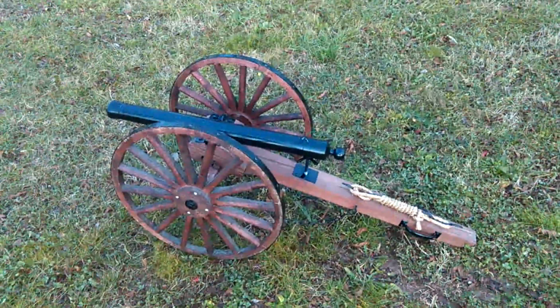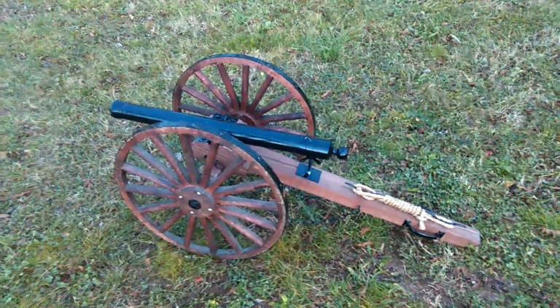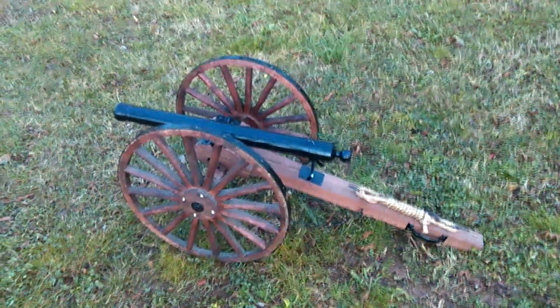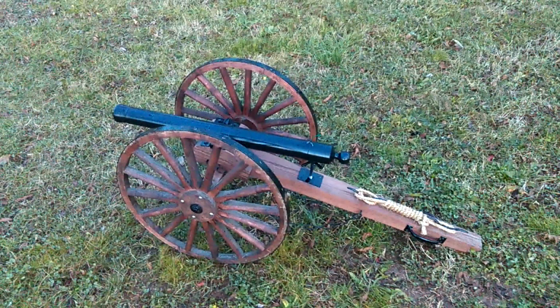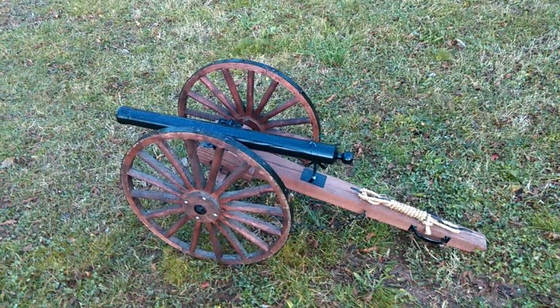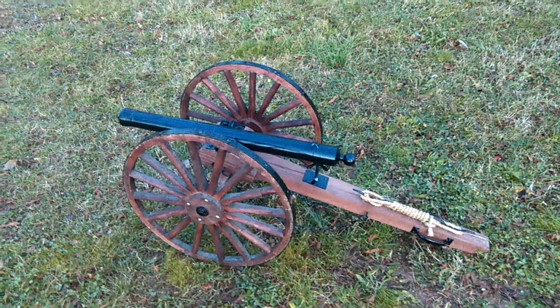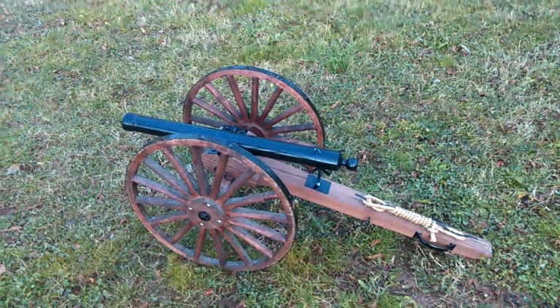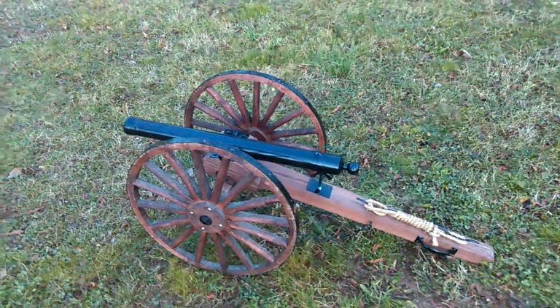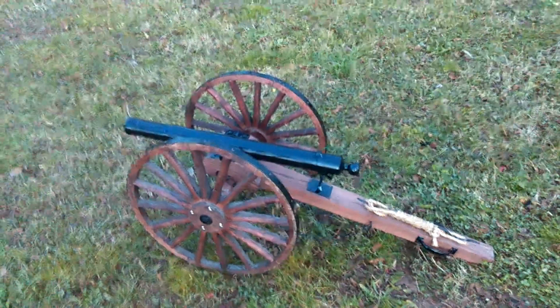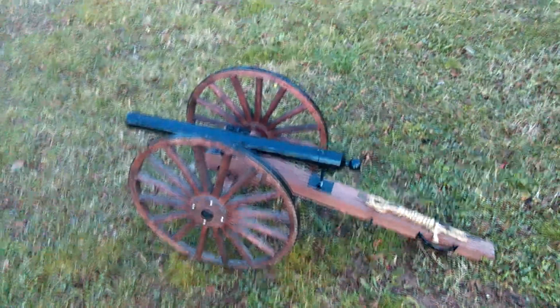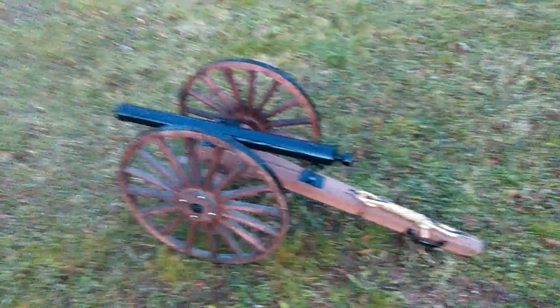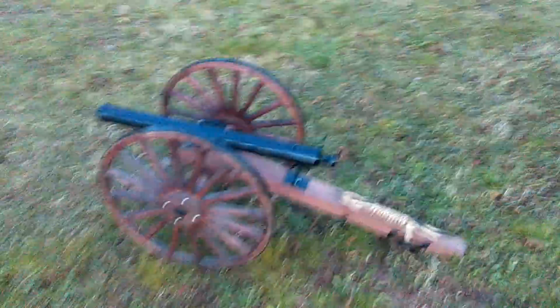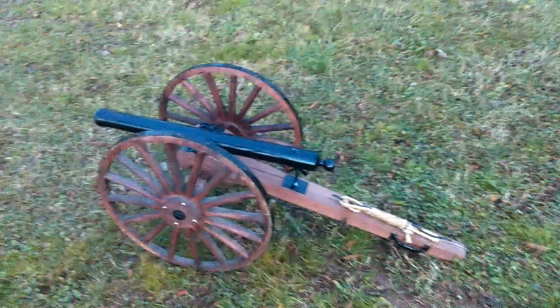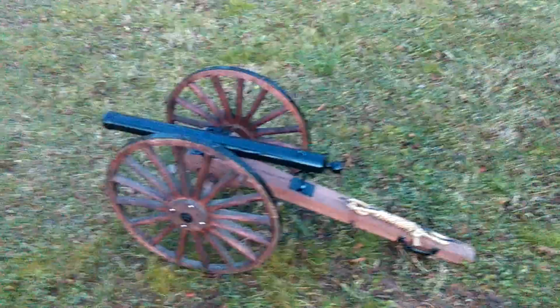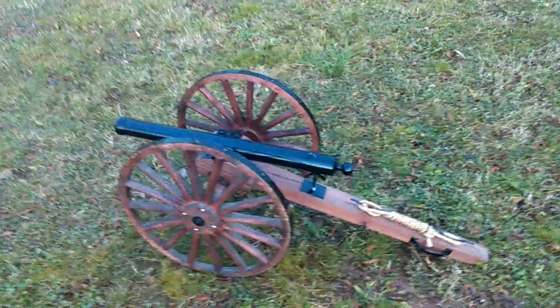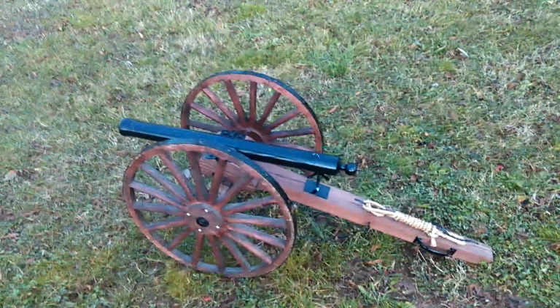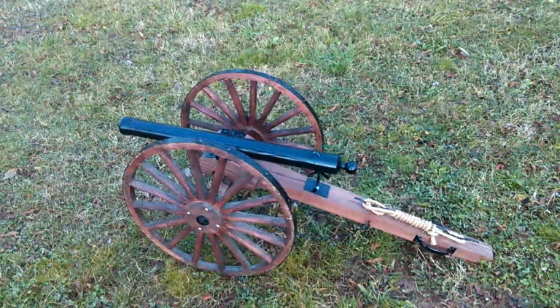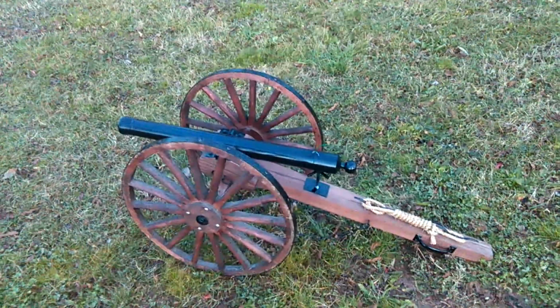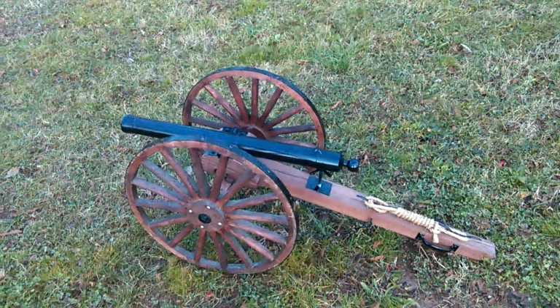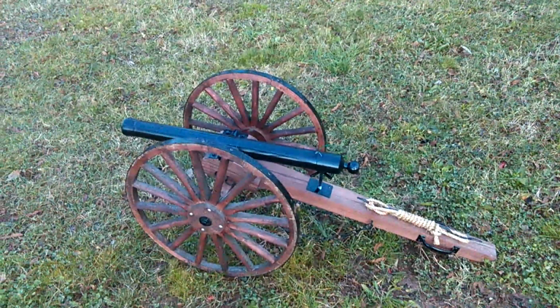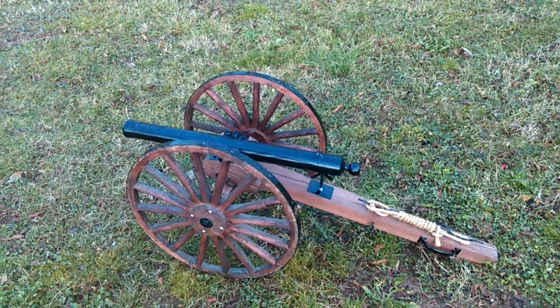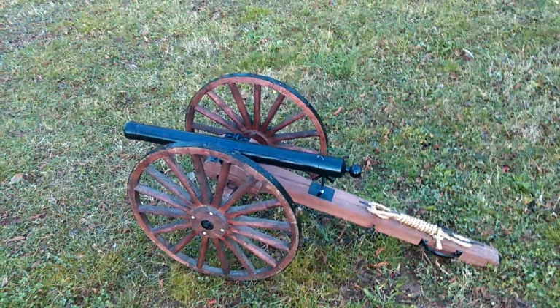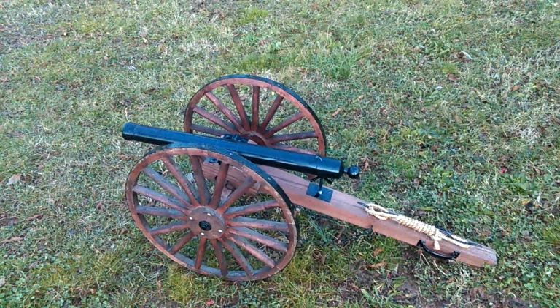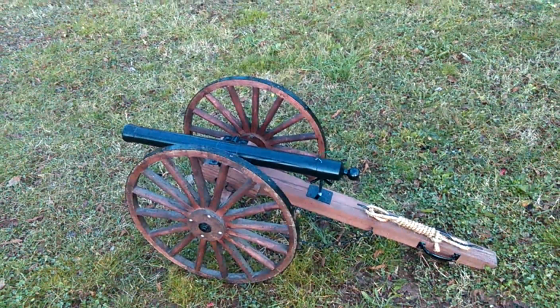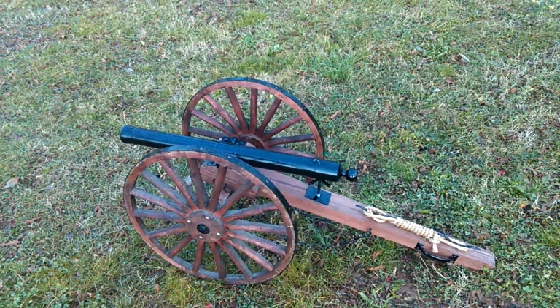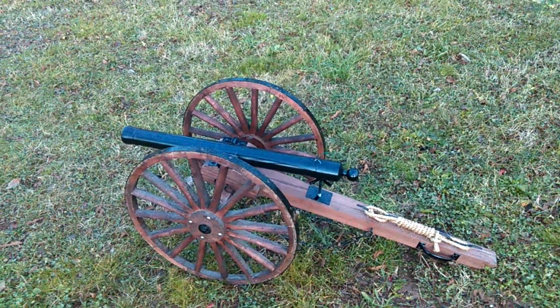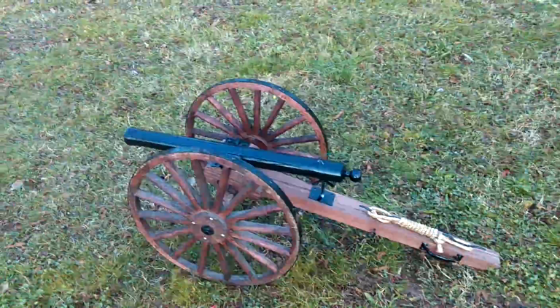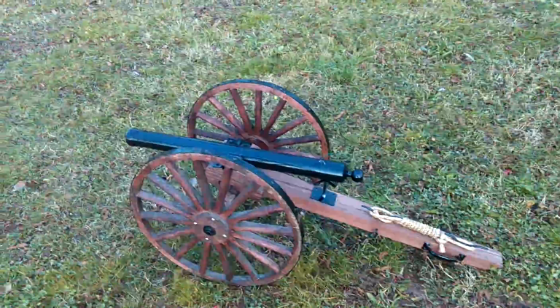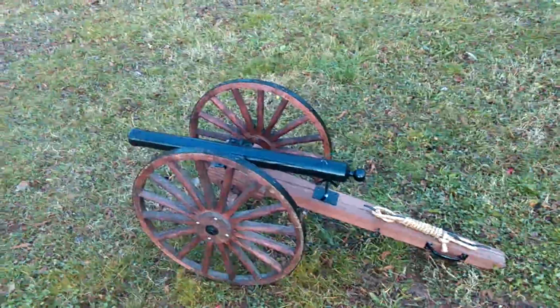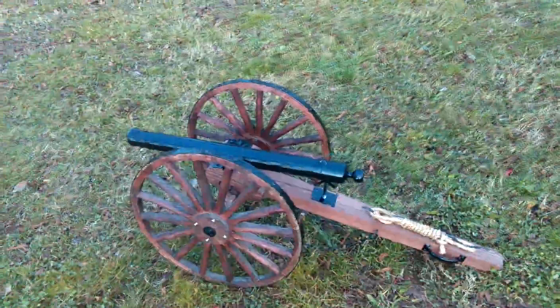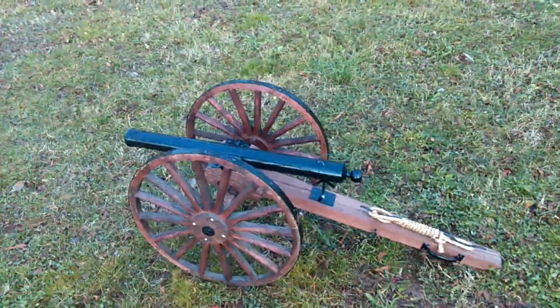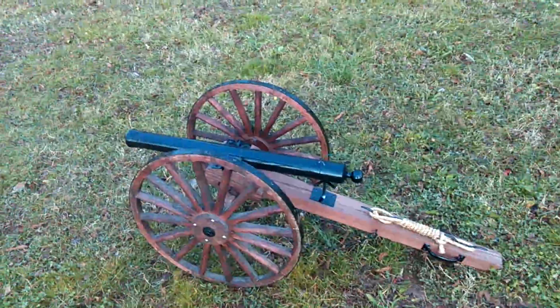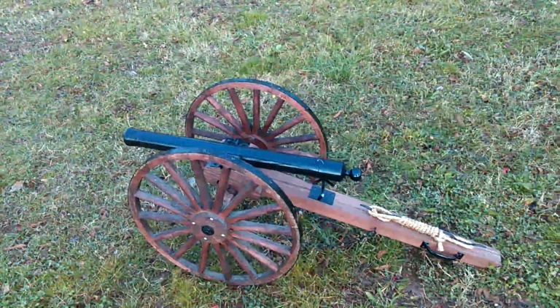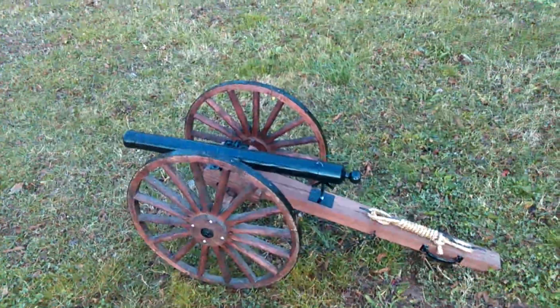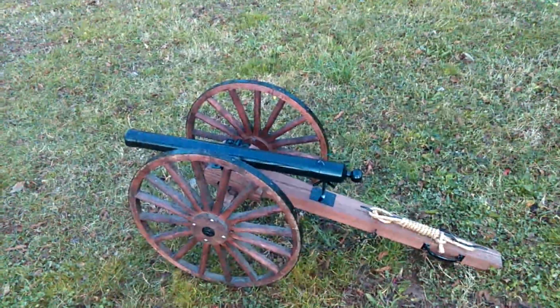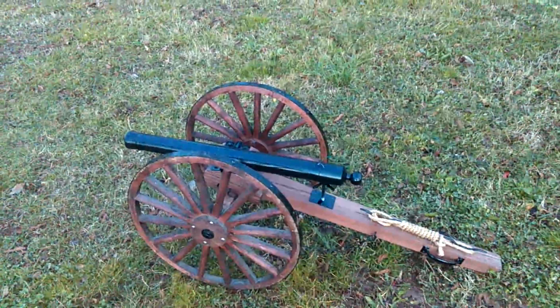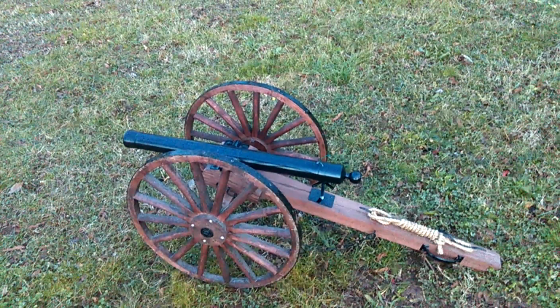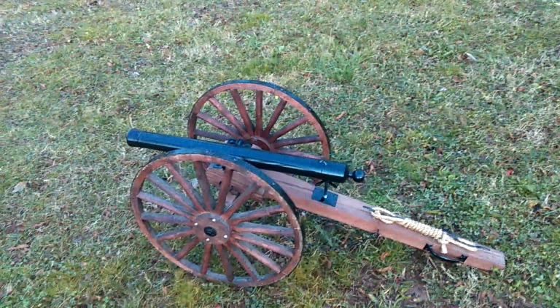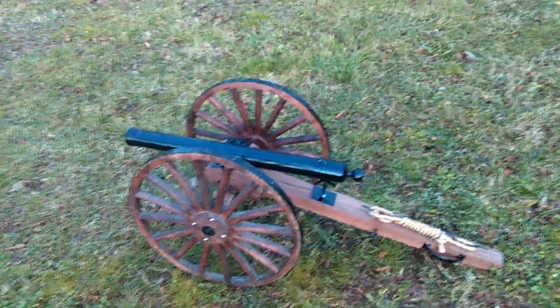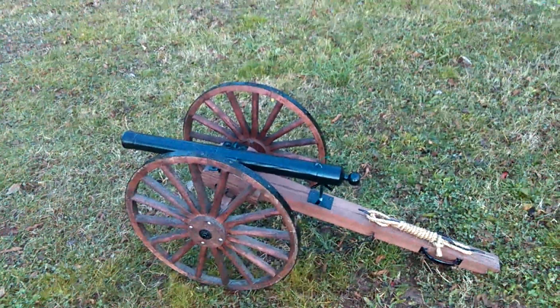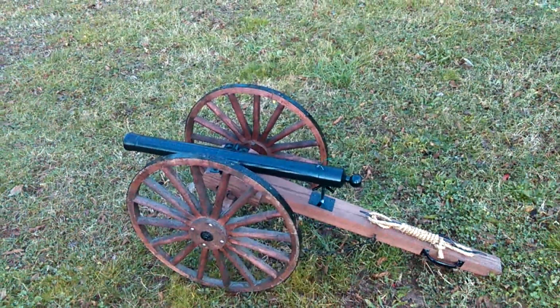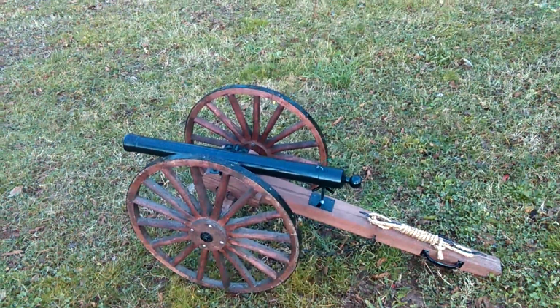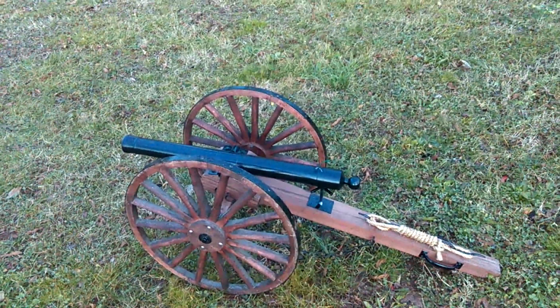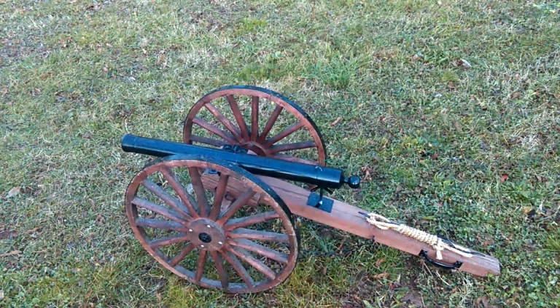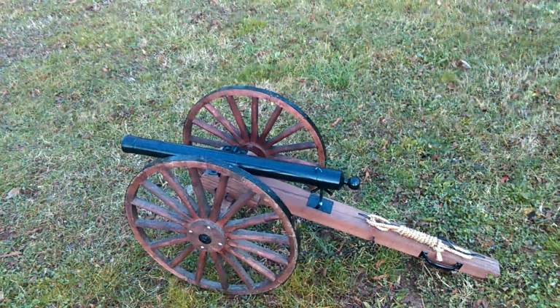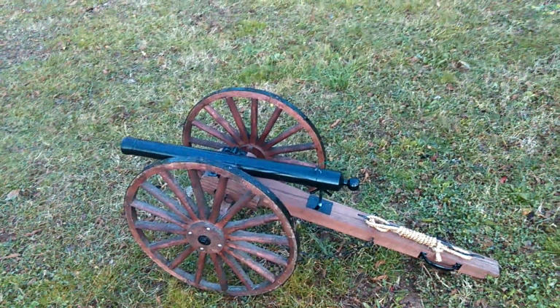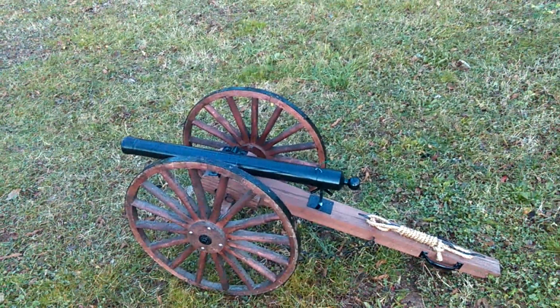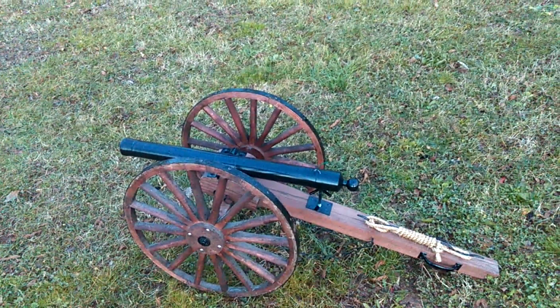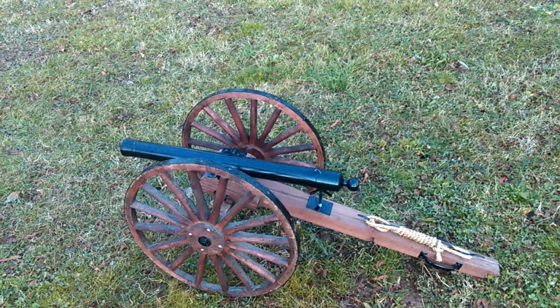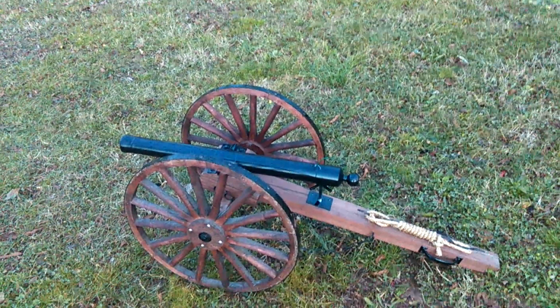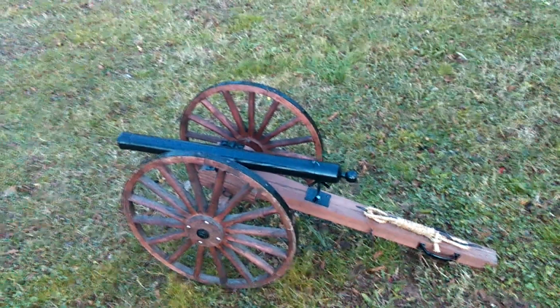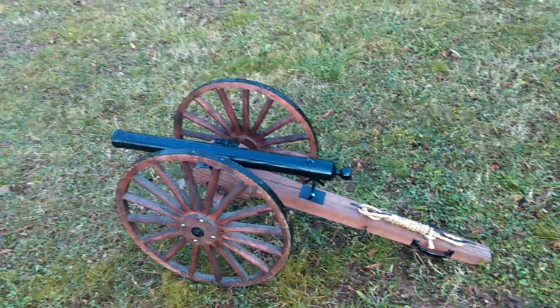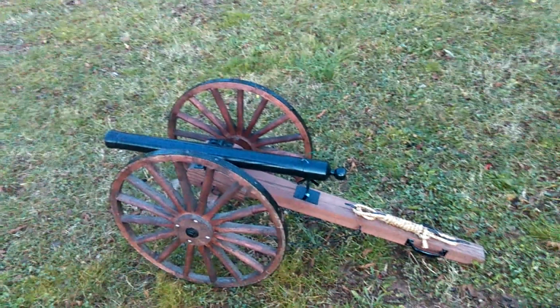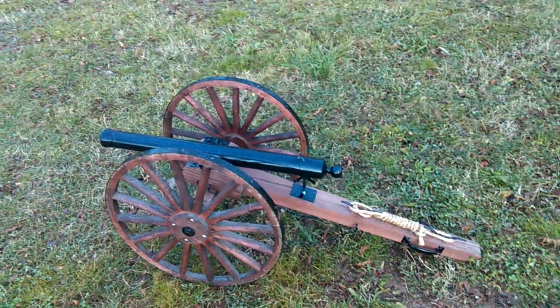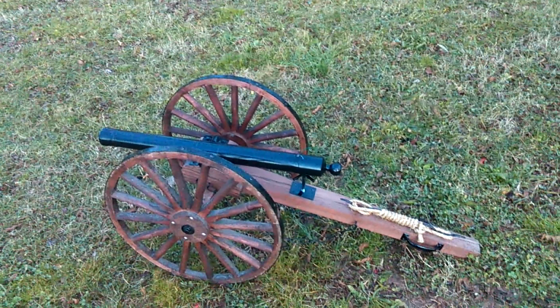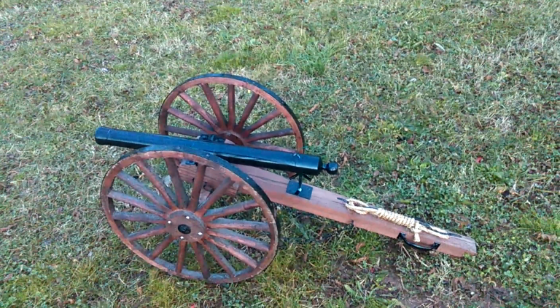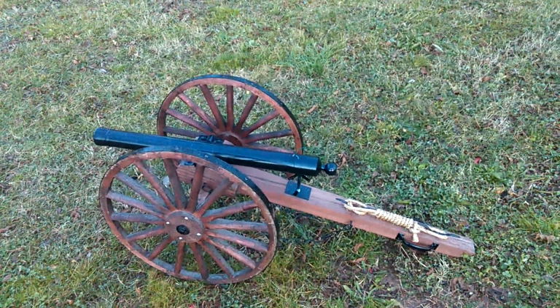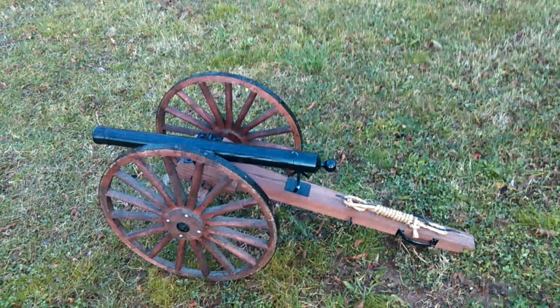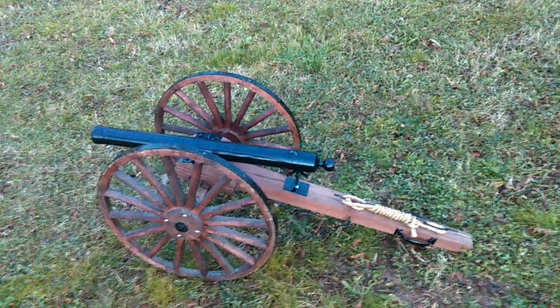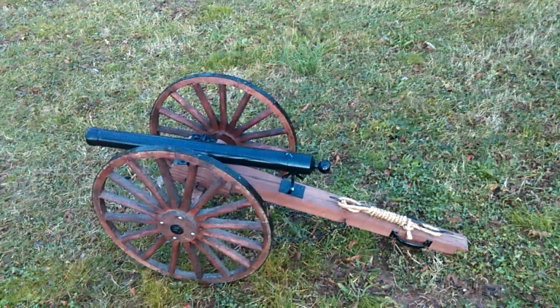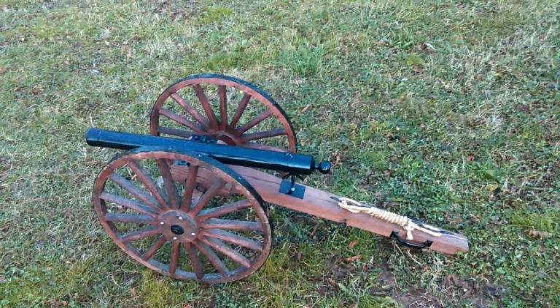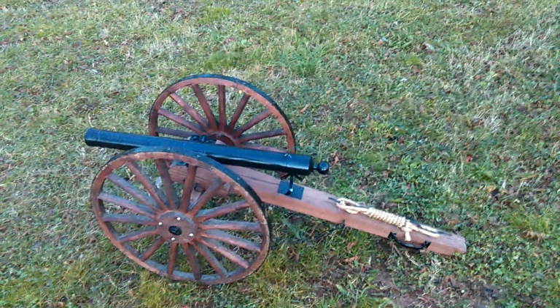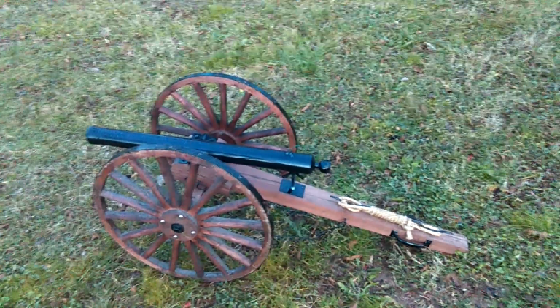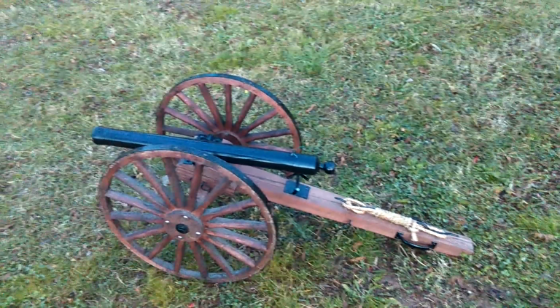How y'all doing? My Peaceful Valley Arms Napoleon-style golf ball cannon.